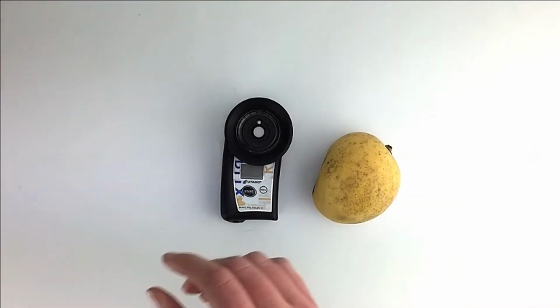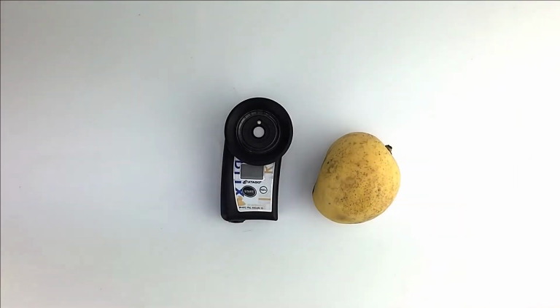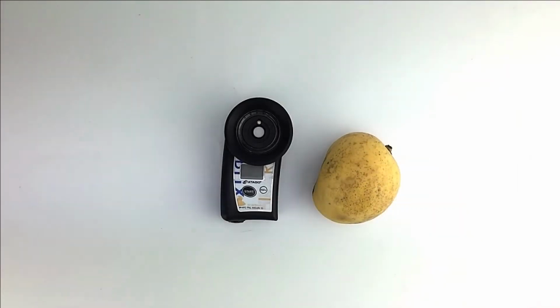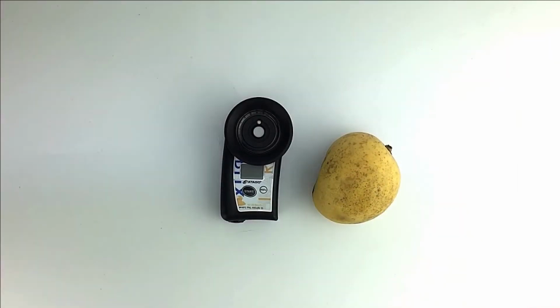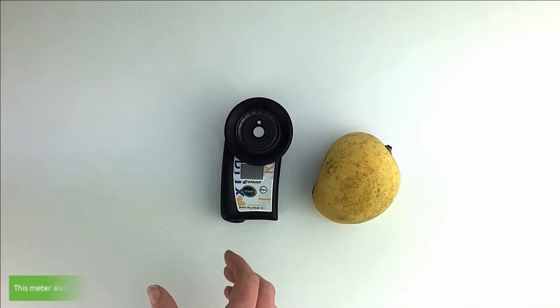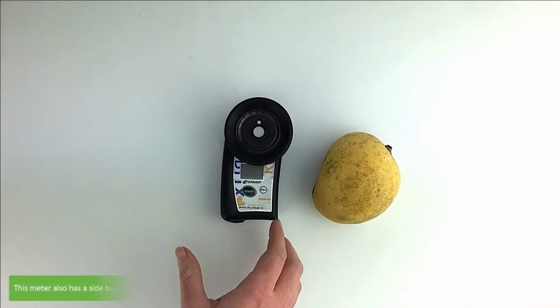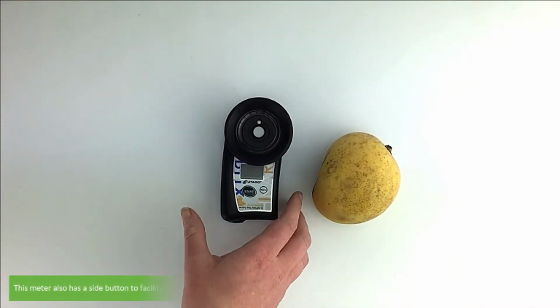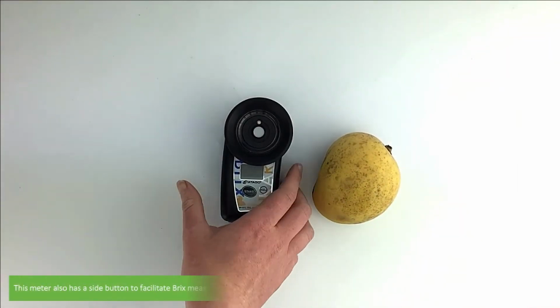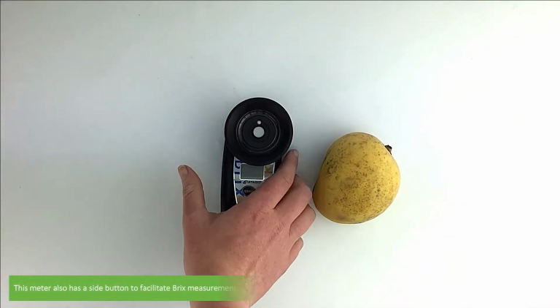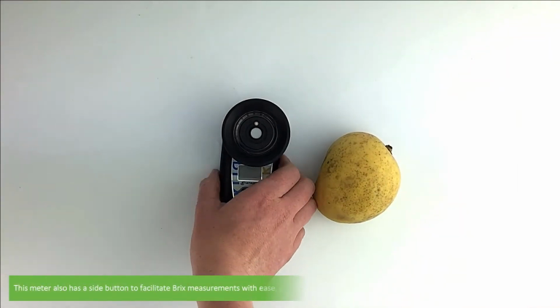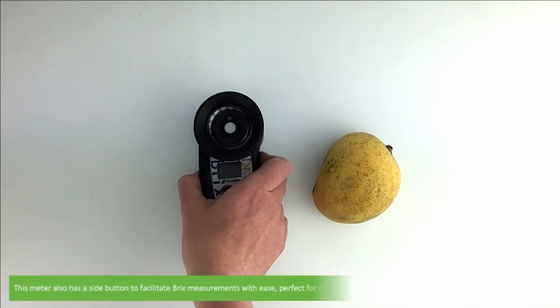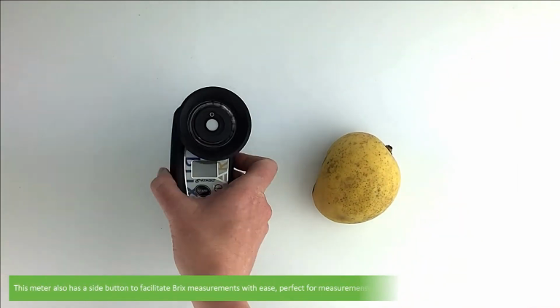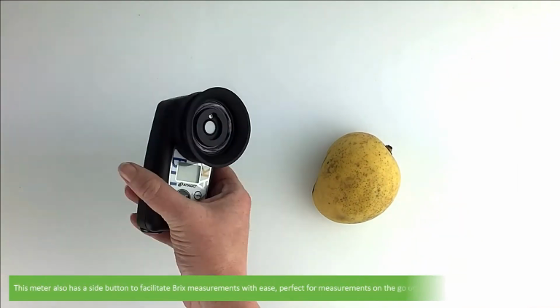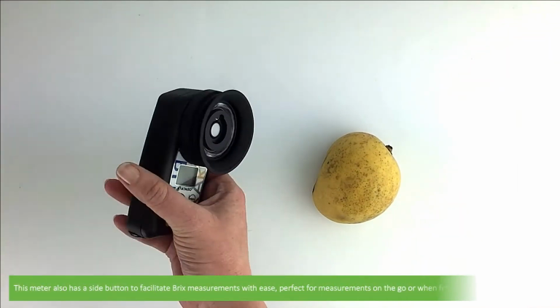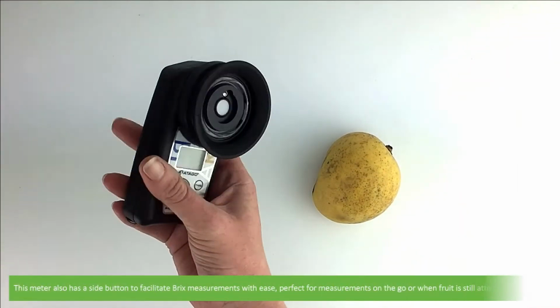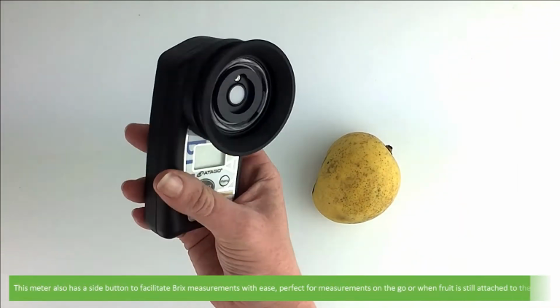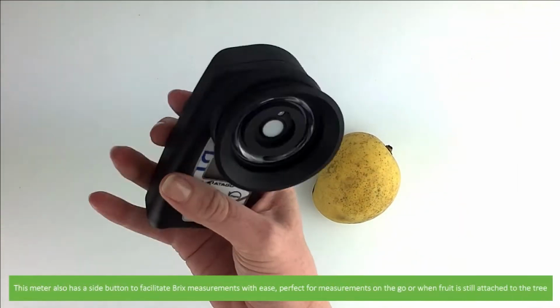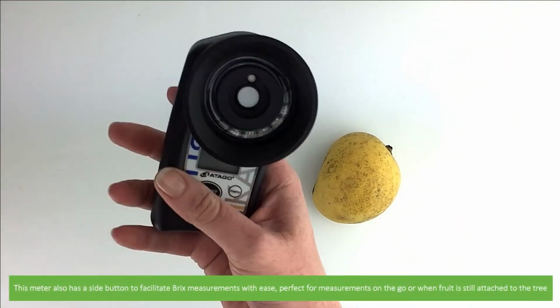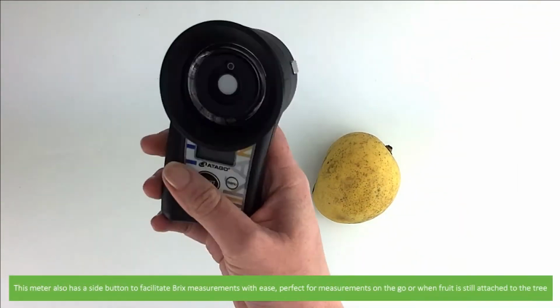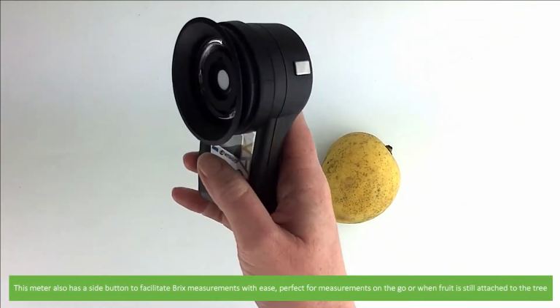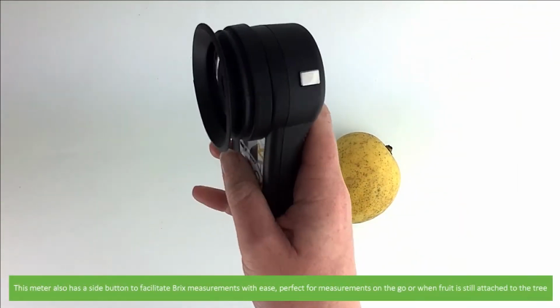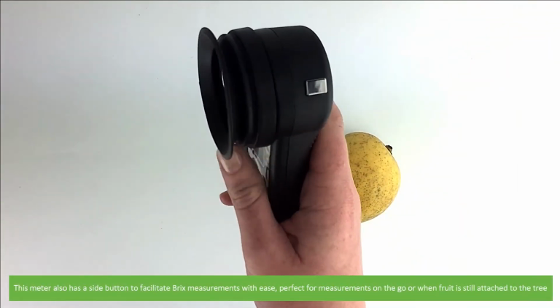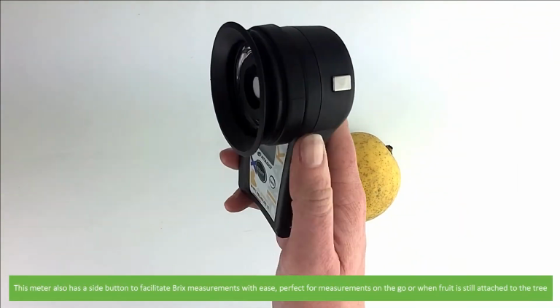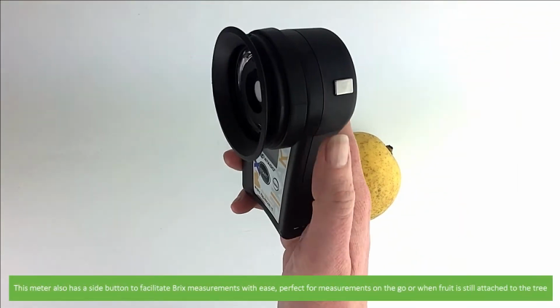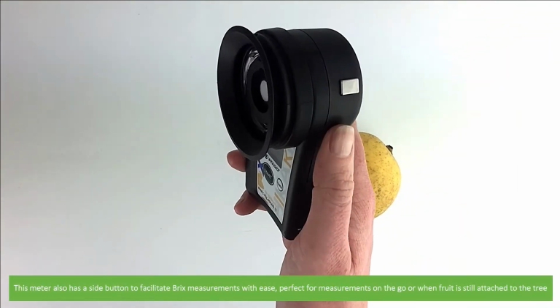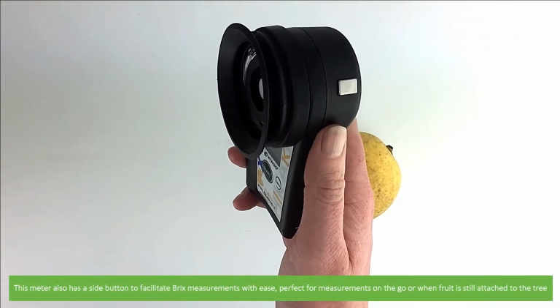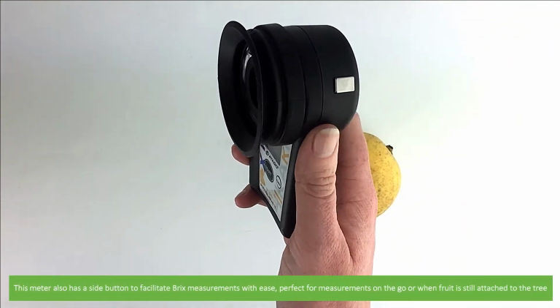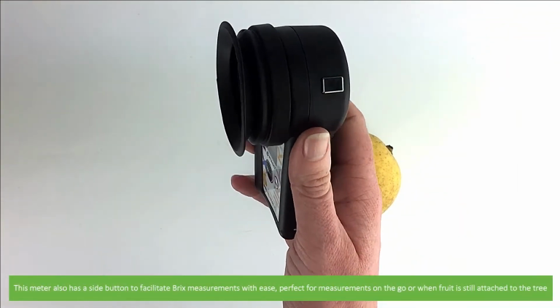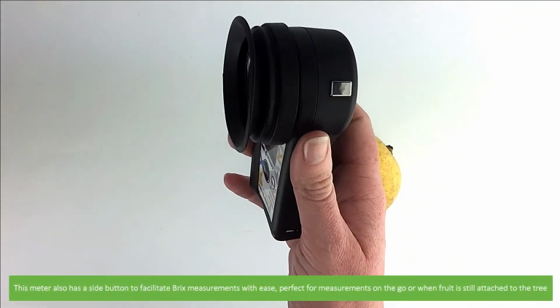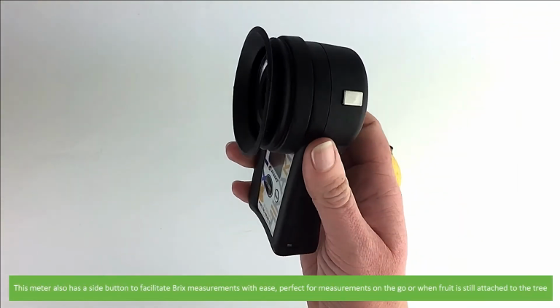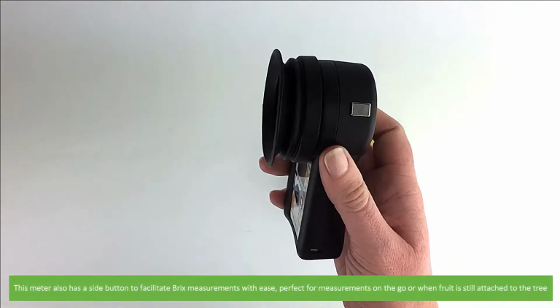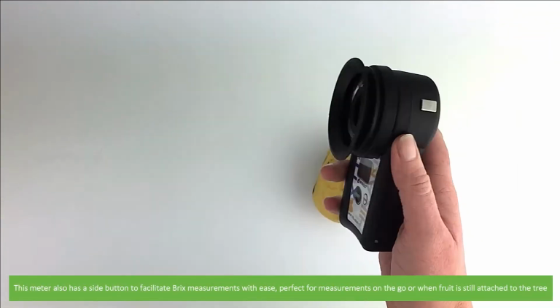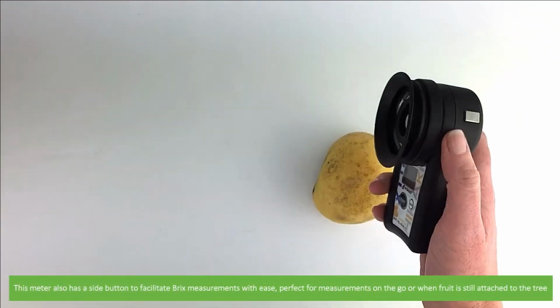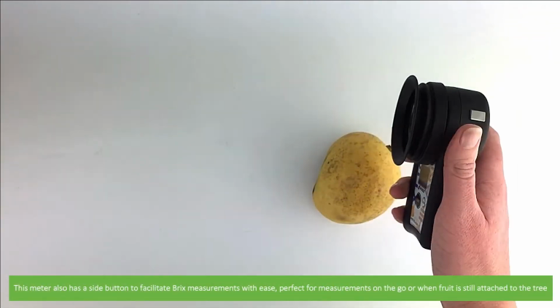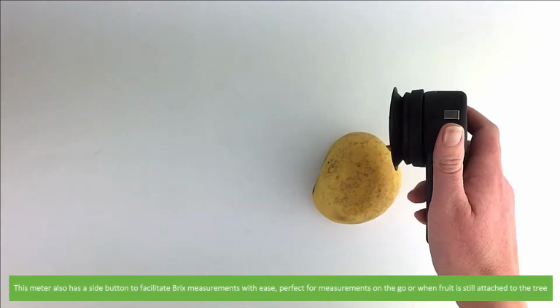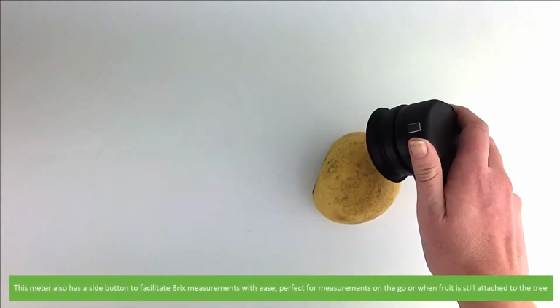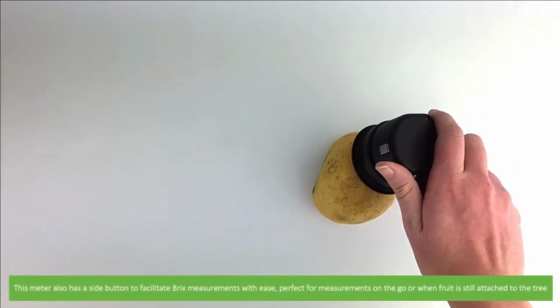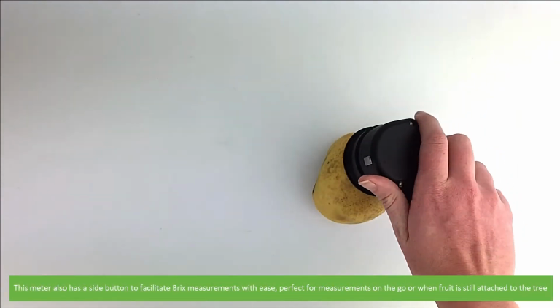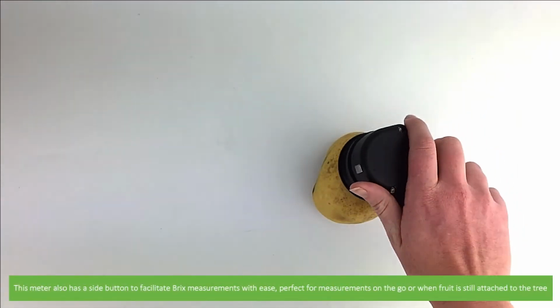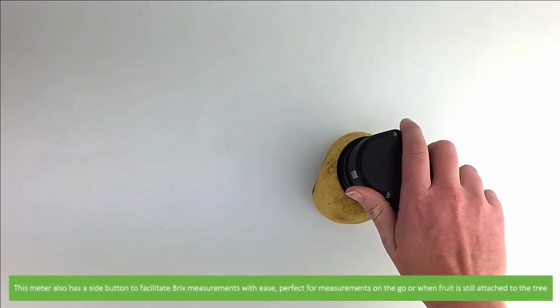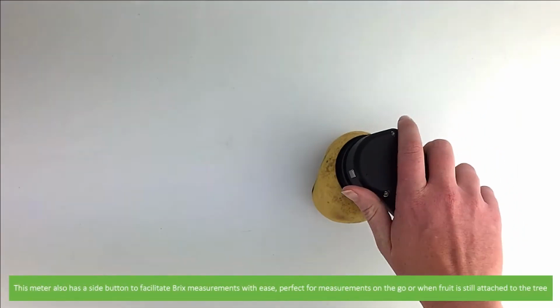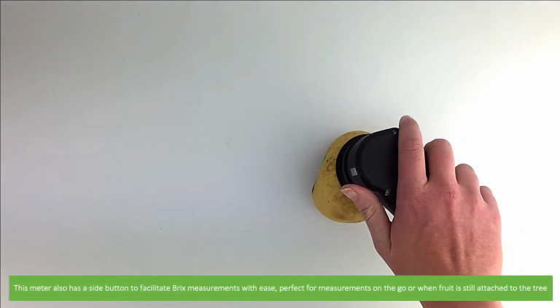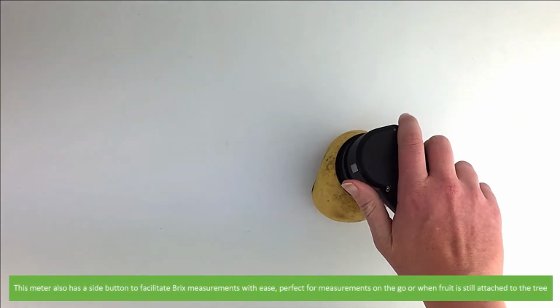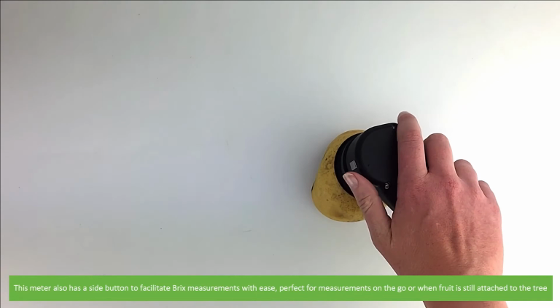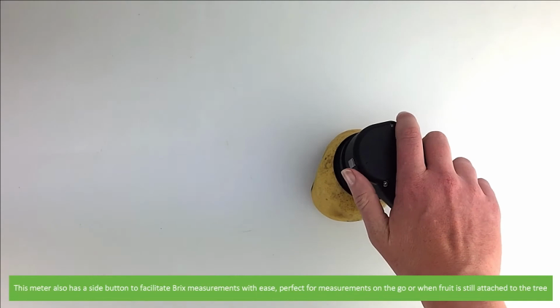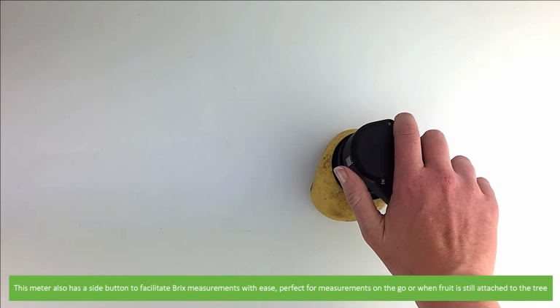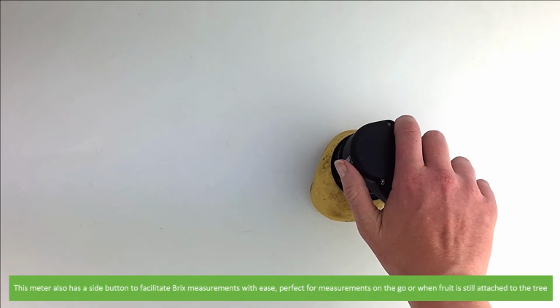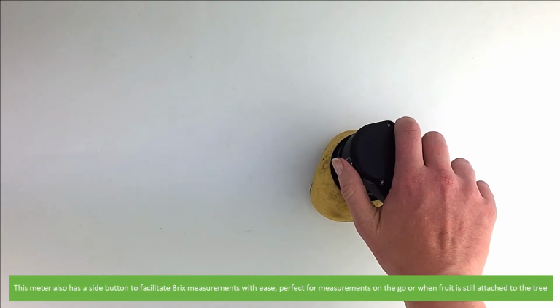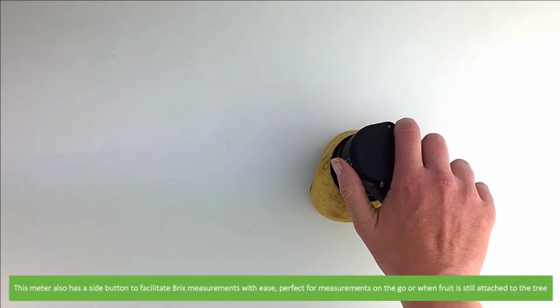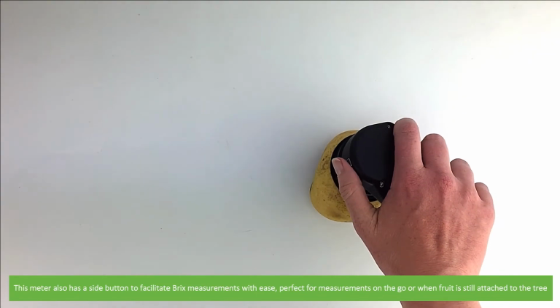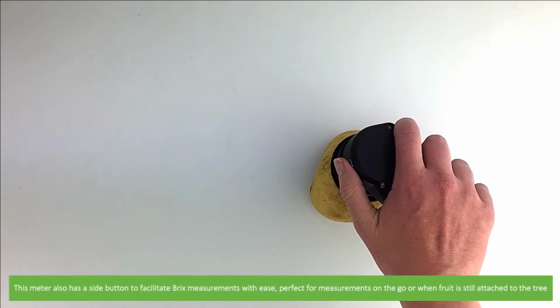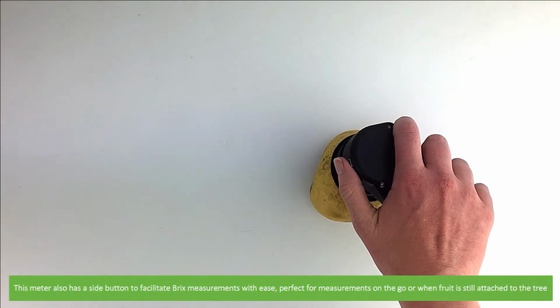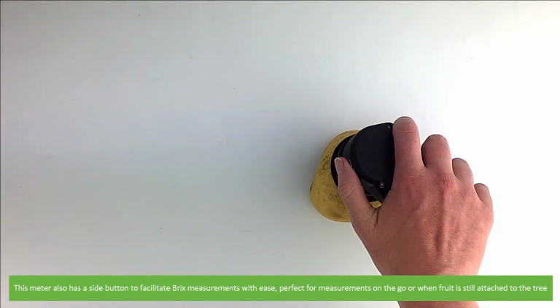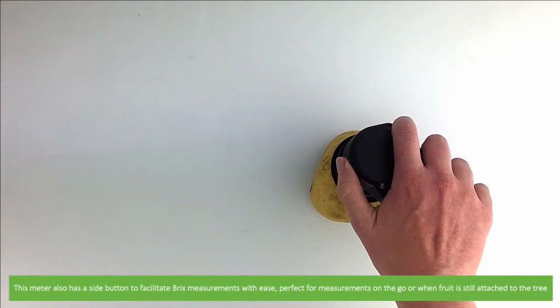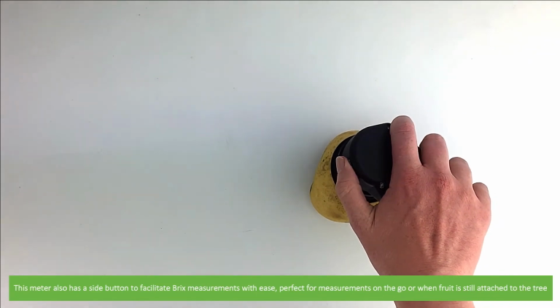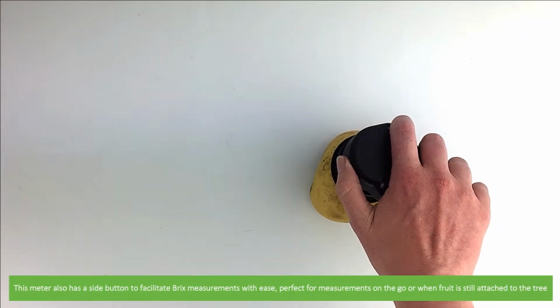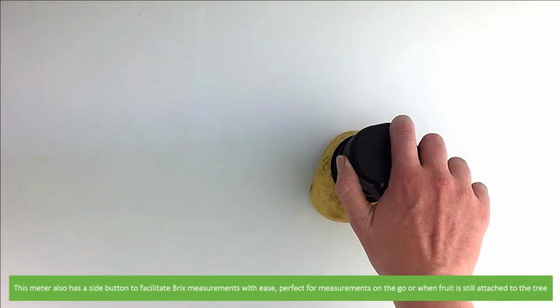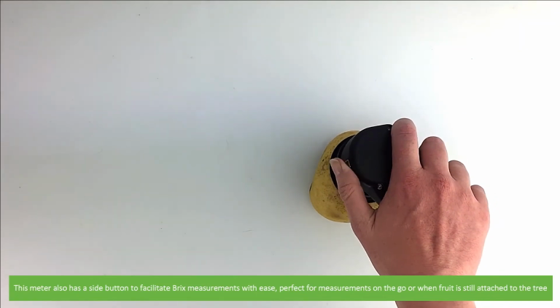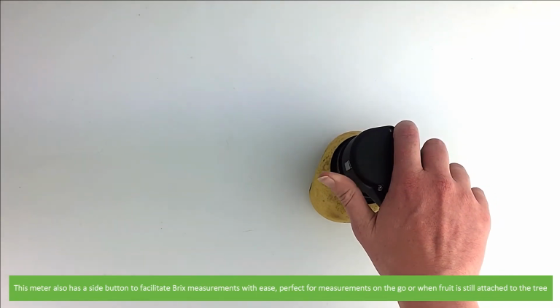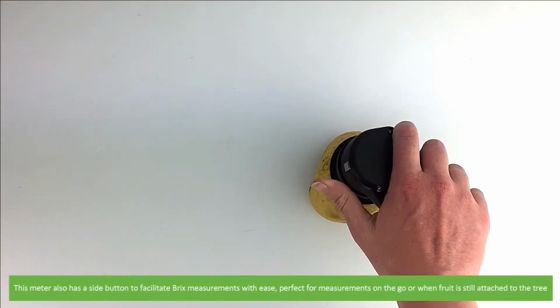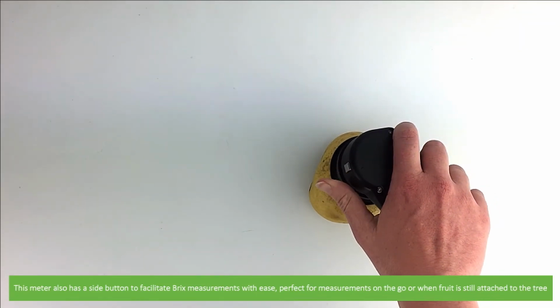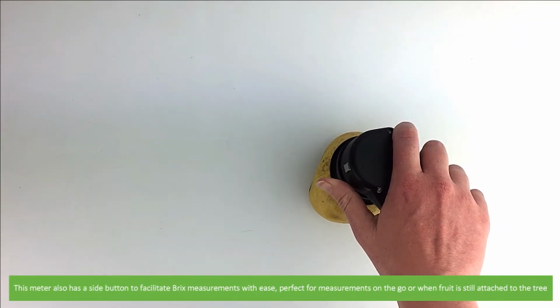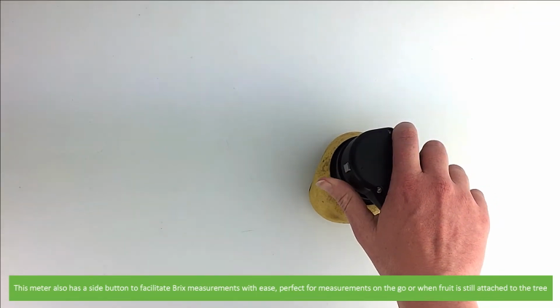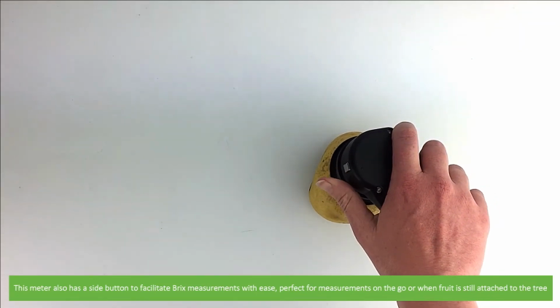This meter also has a side button to facilitate Brix measurements with ease, perfect for measurements on the go or when fruit is still attached to the tree.